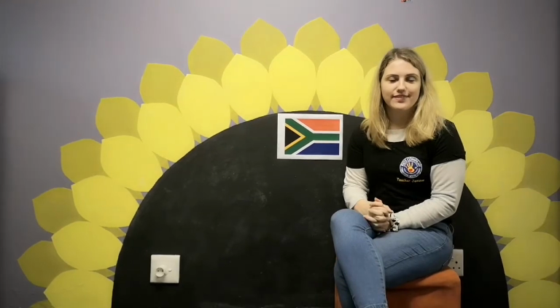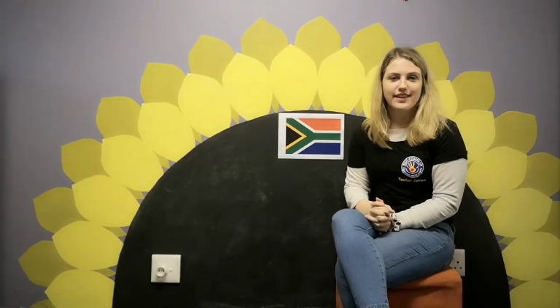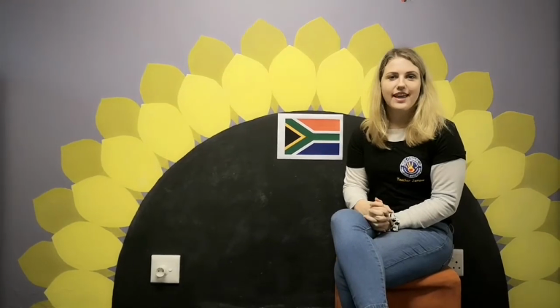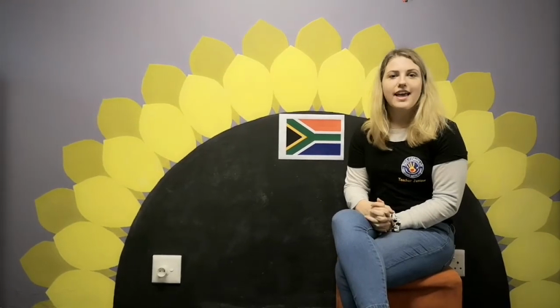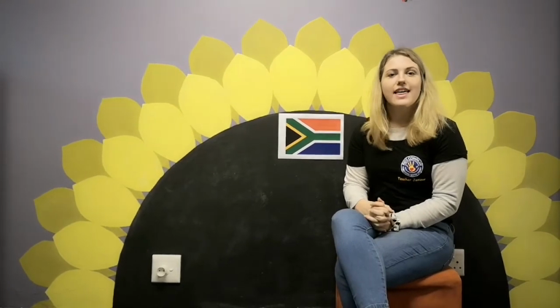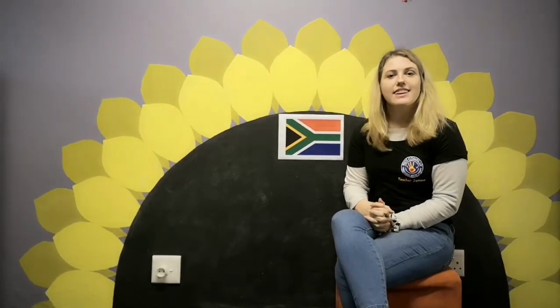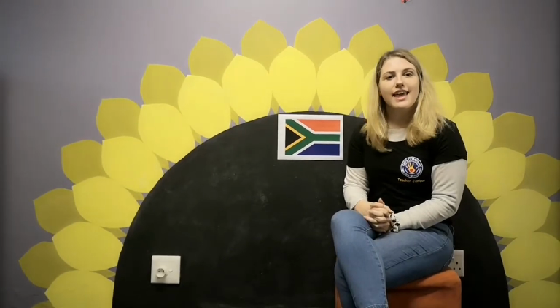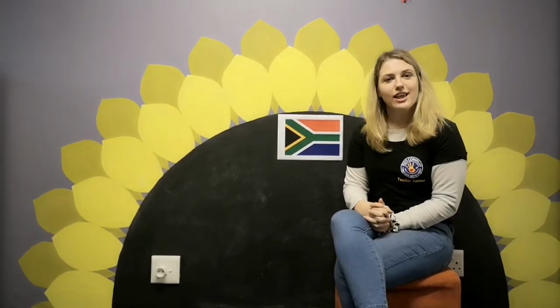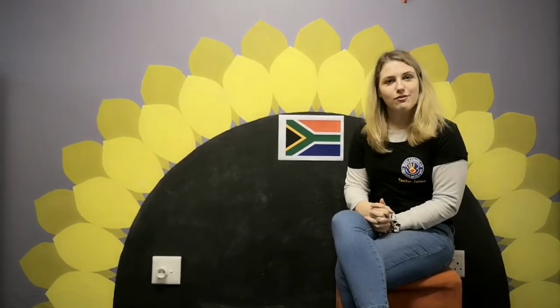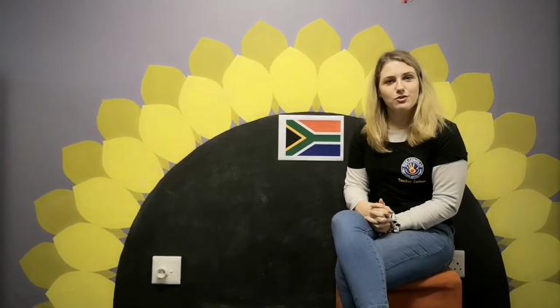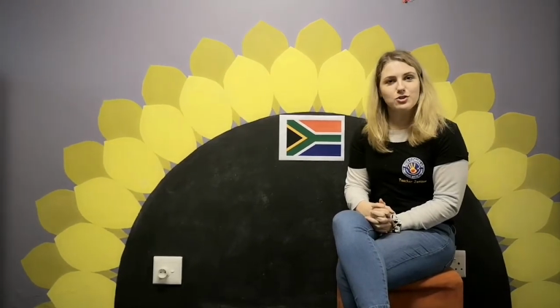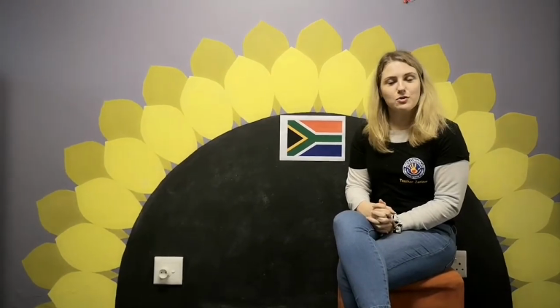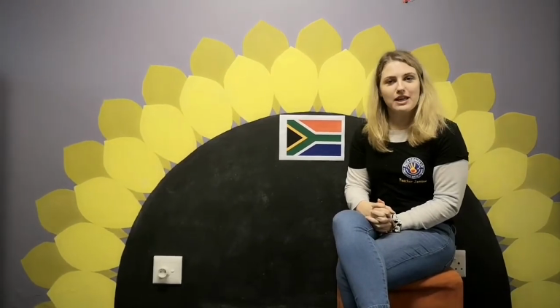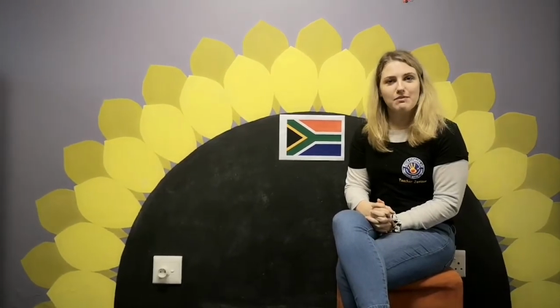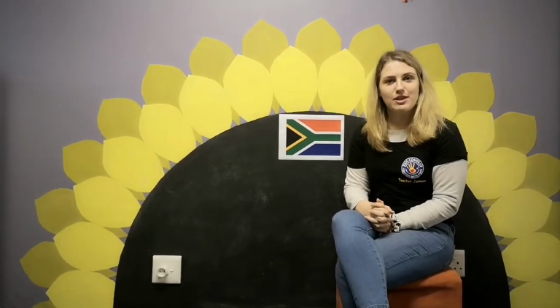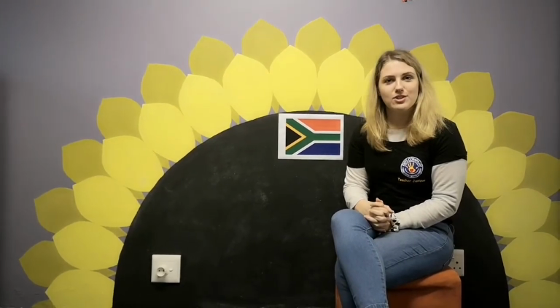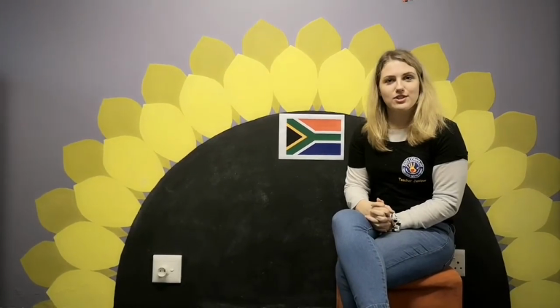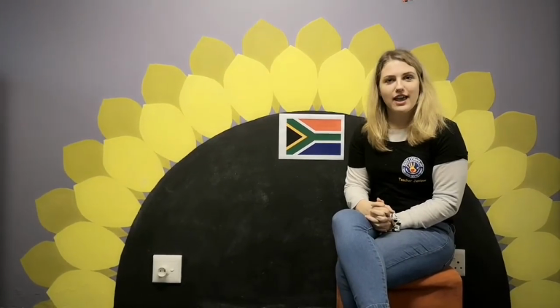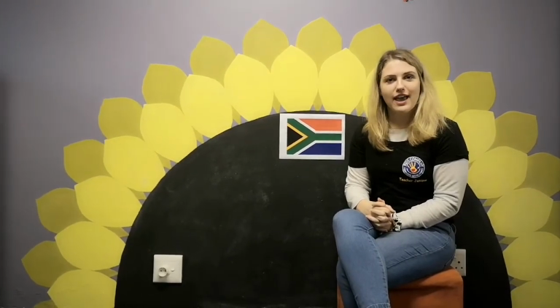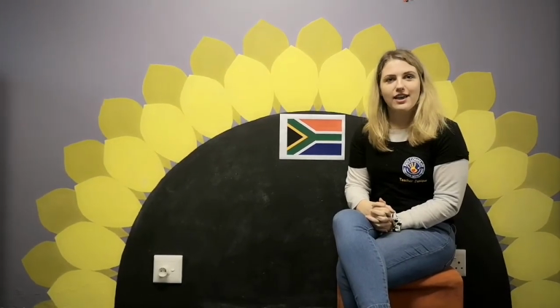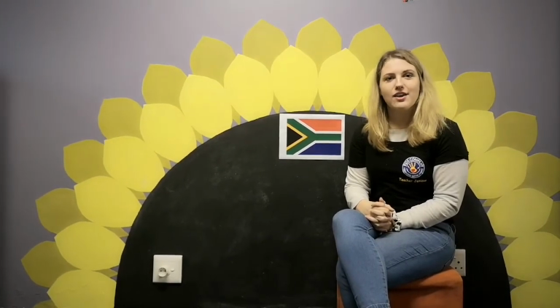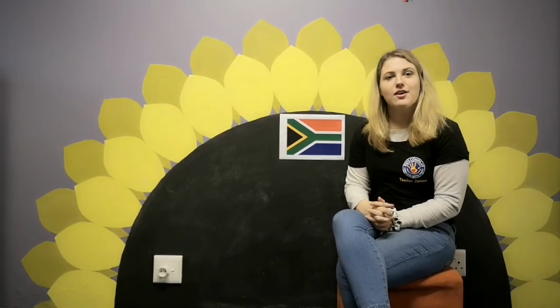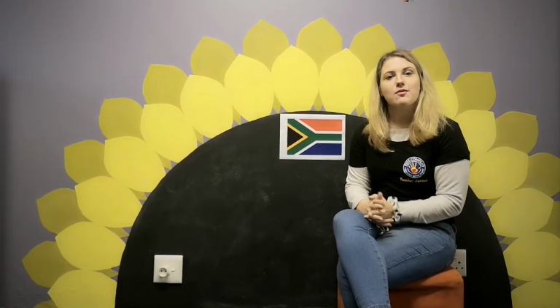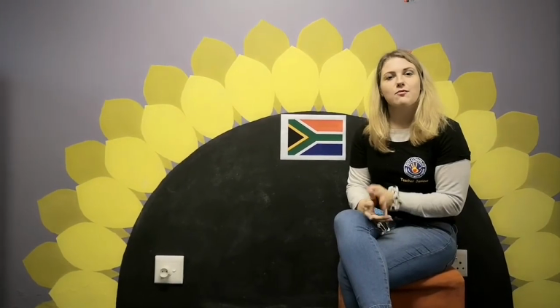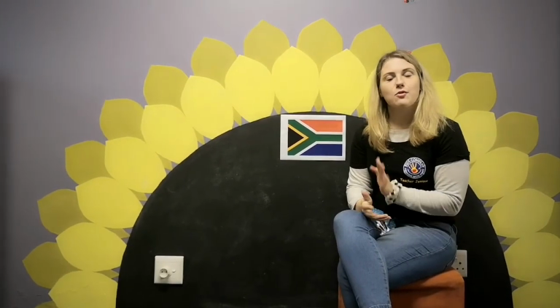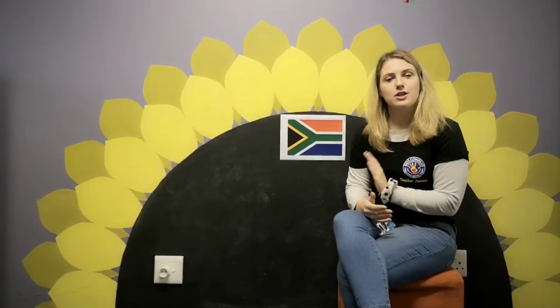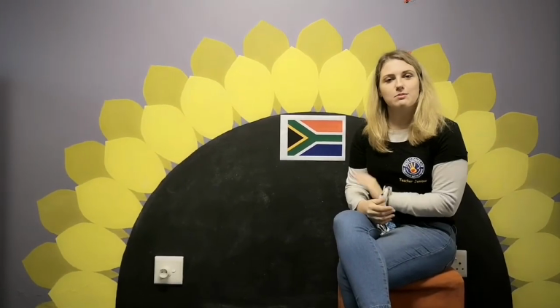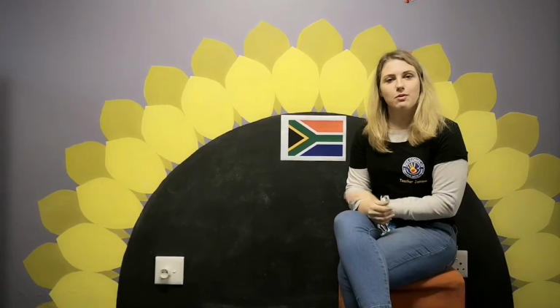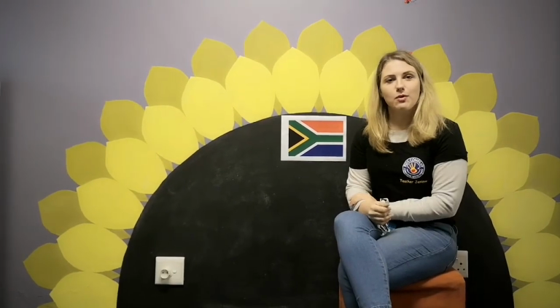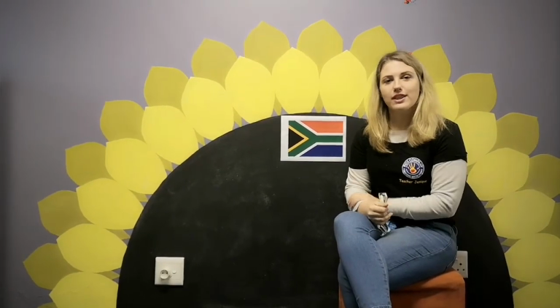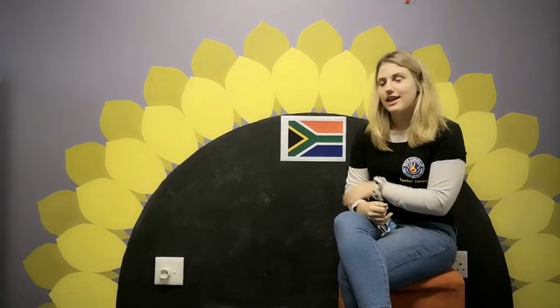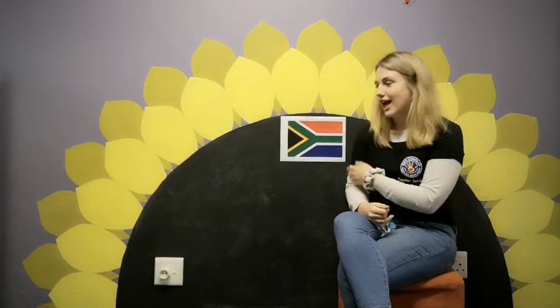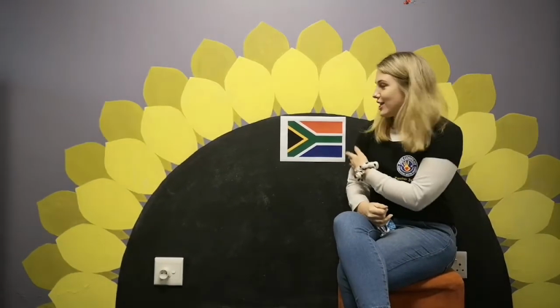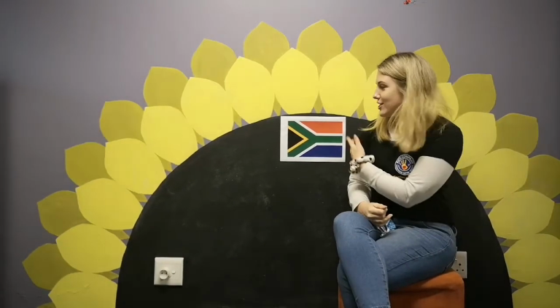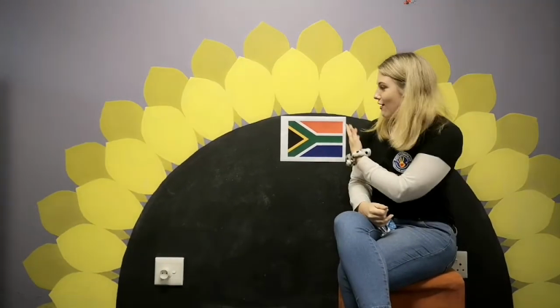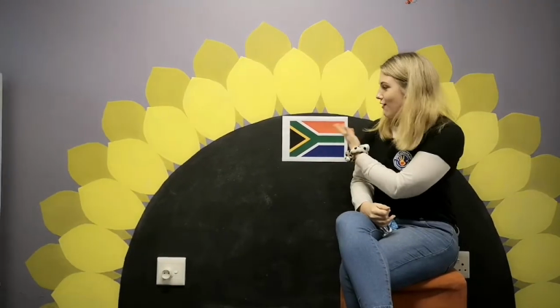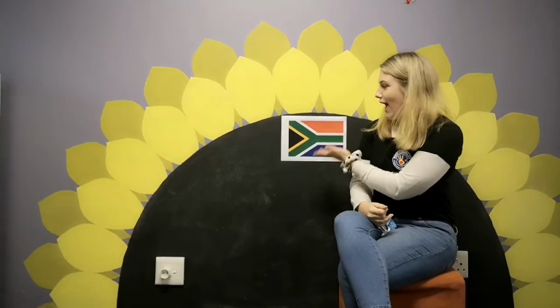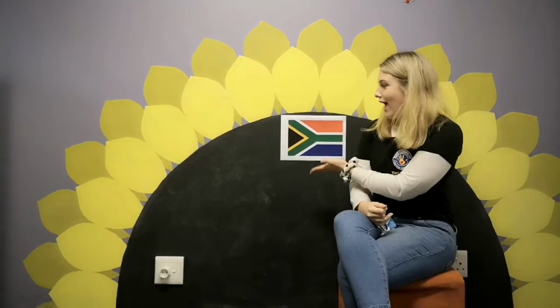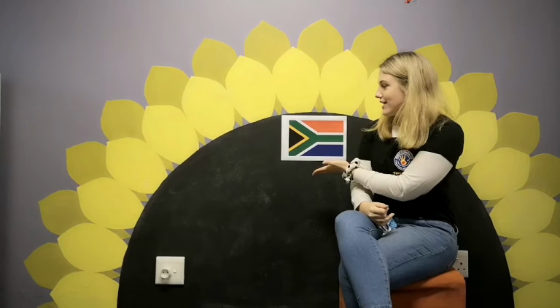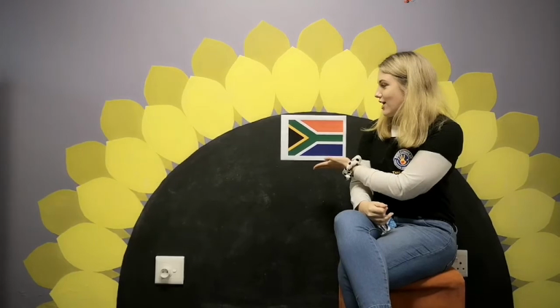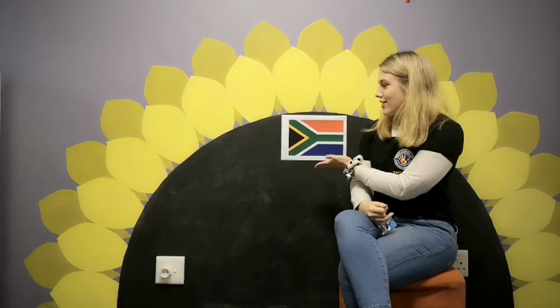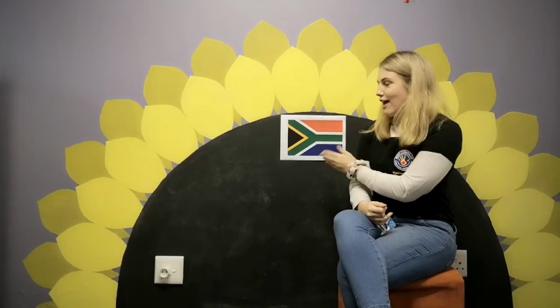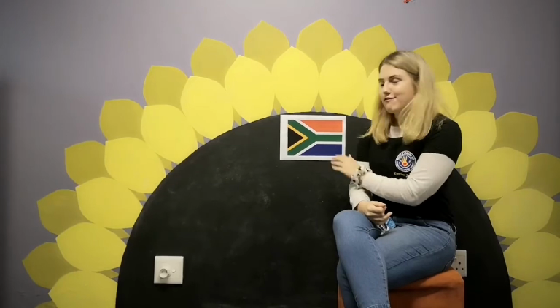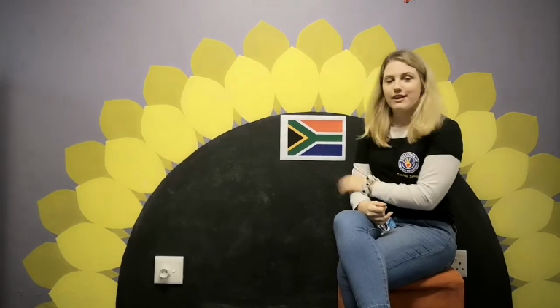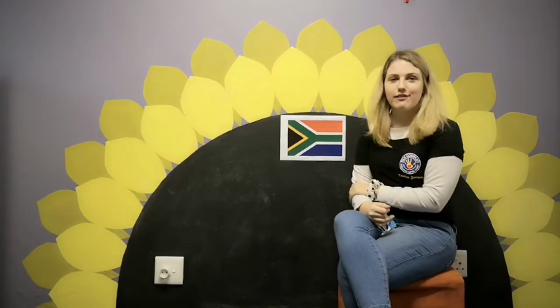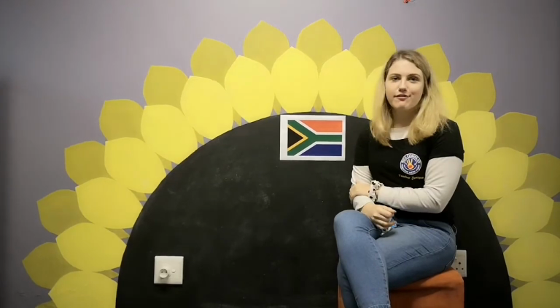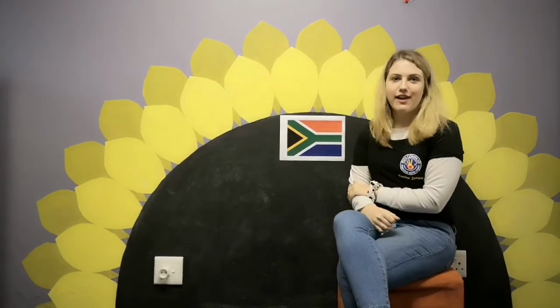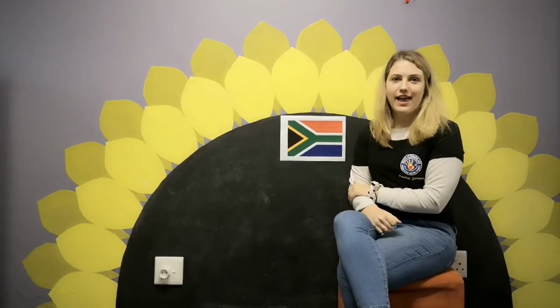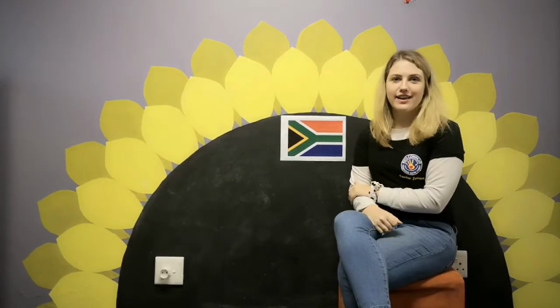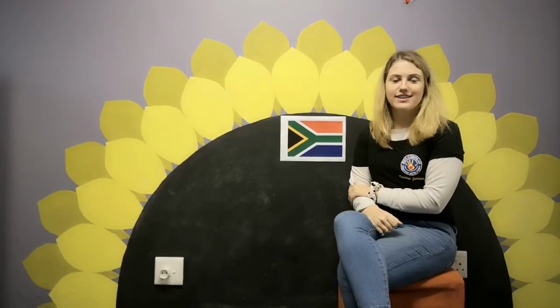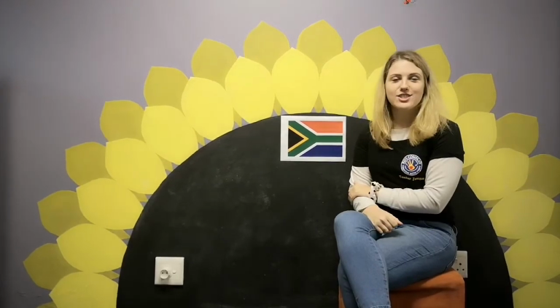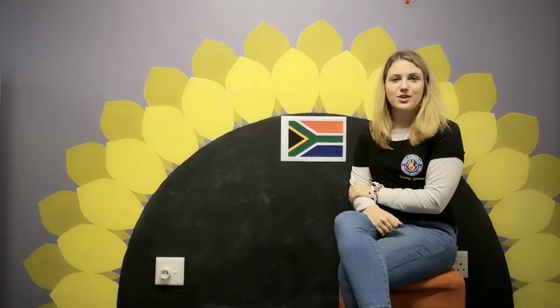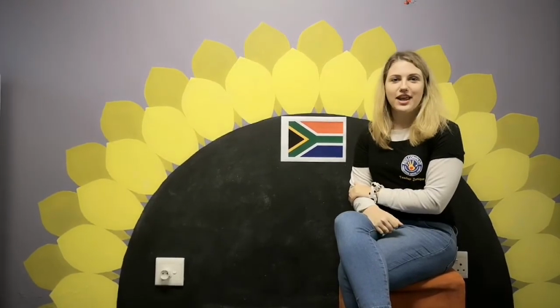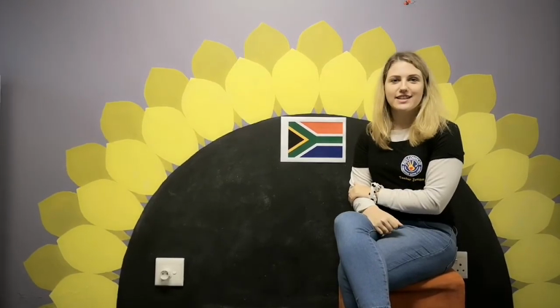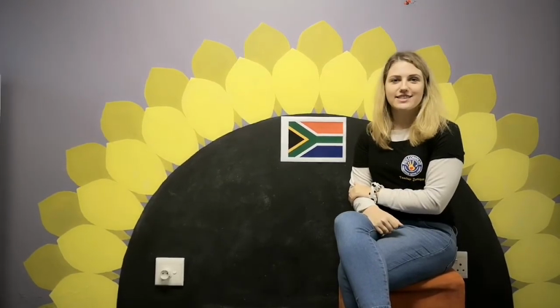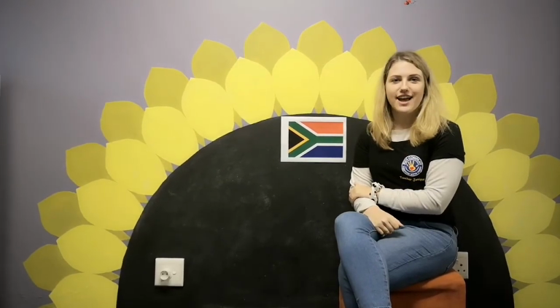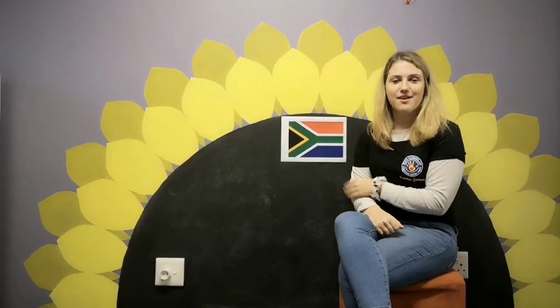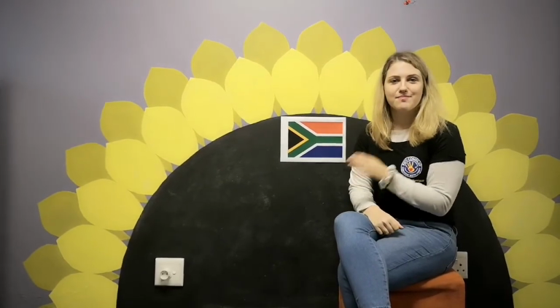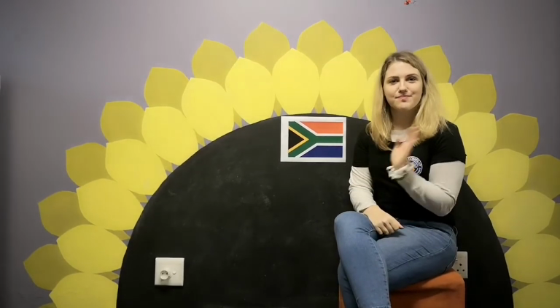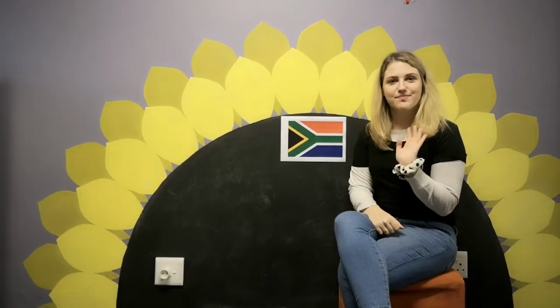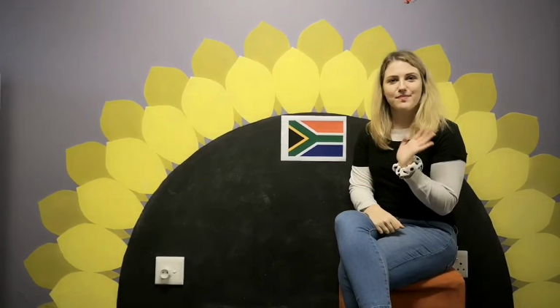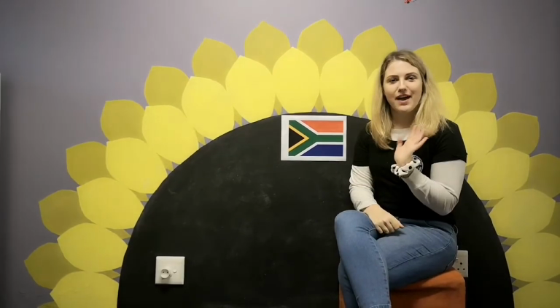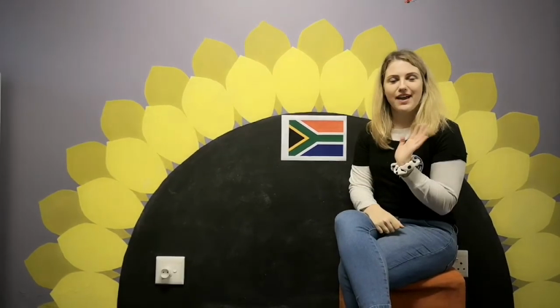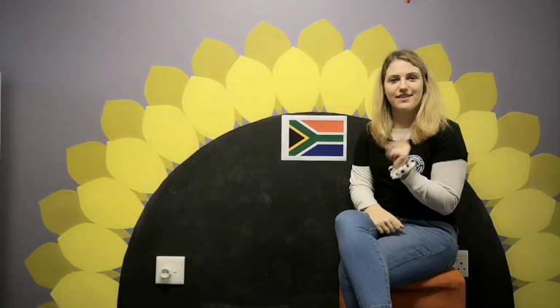Thank you for joining me today for exploring the colors of the South African flag. See you next time, bye!